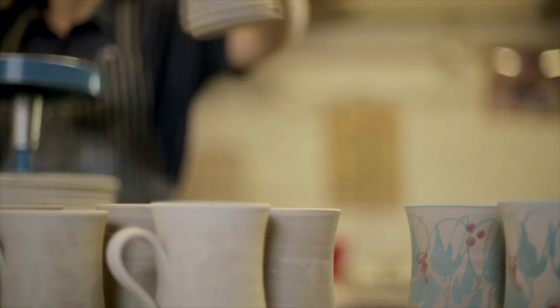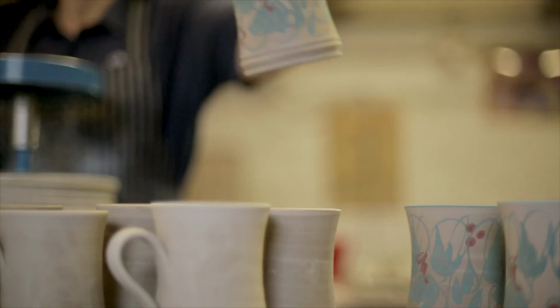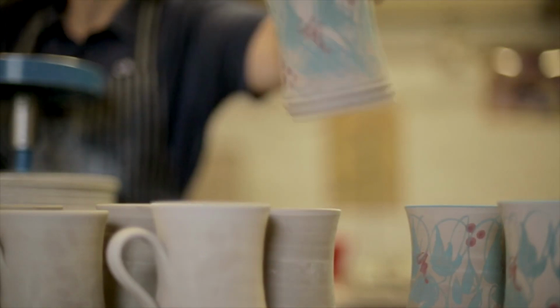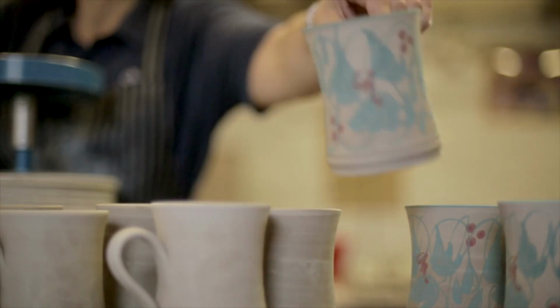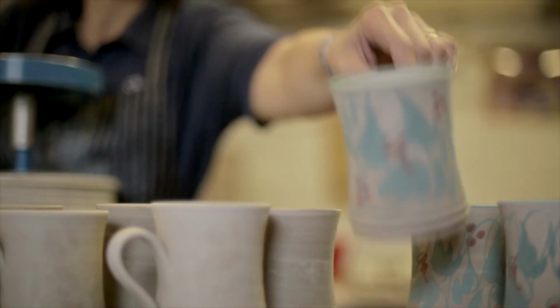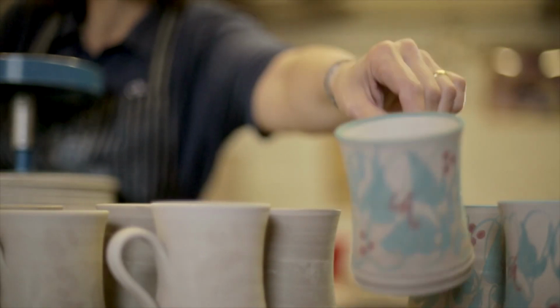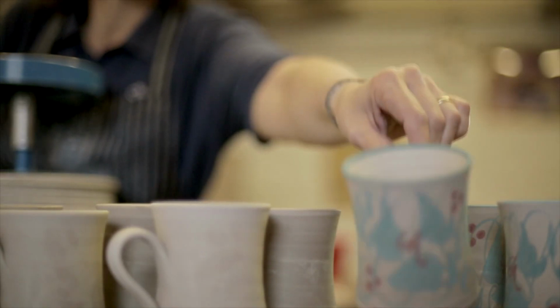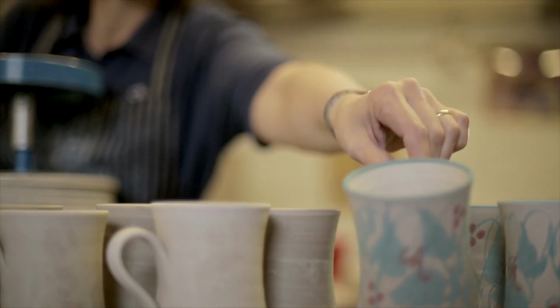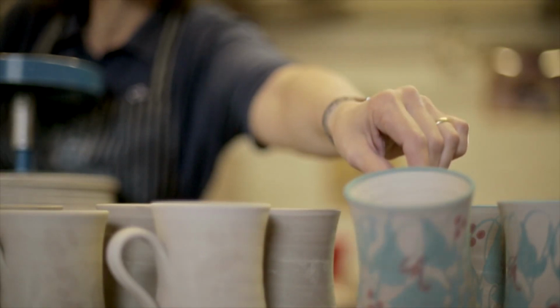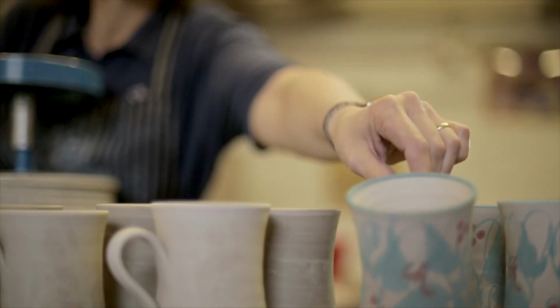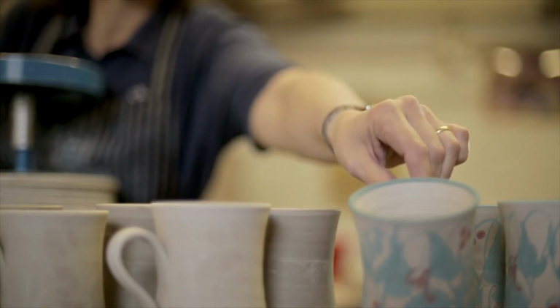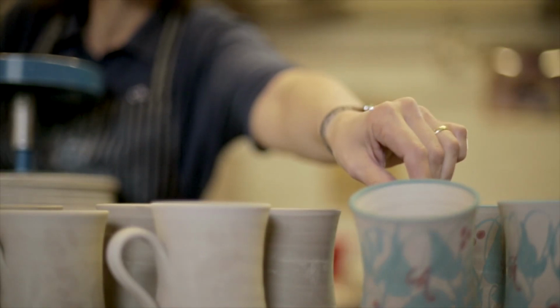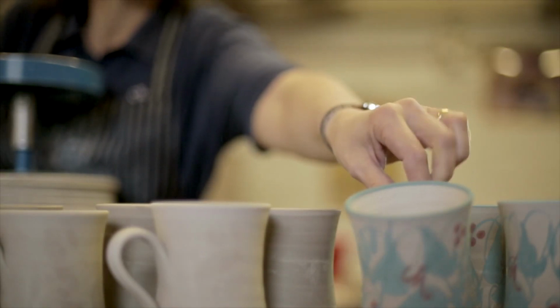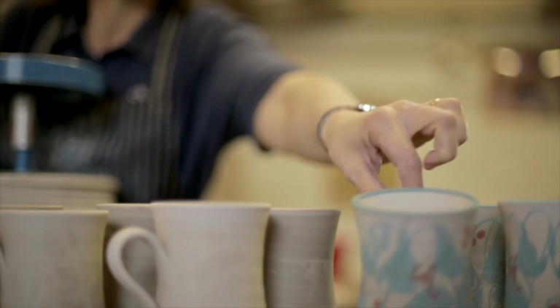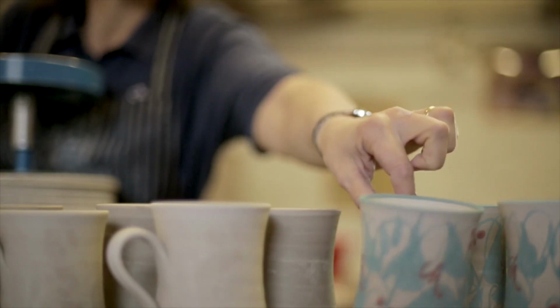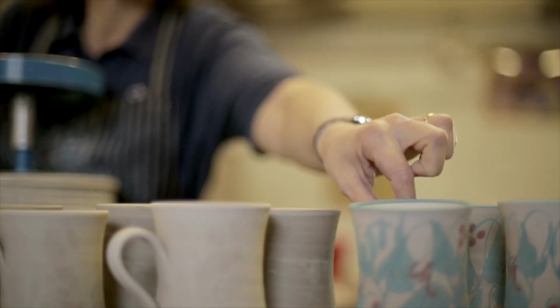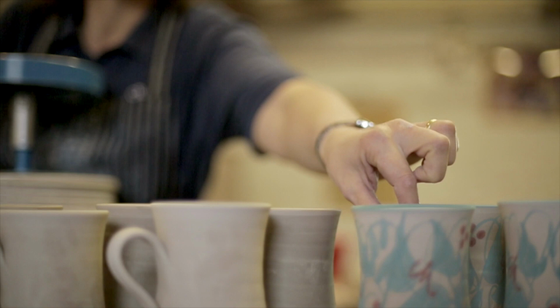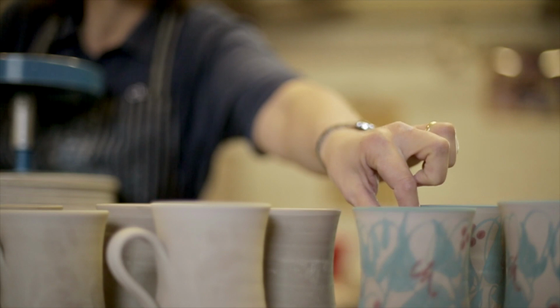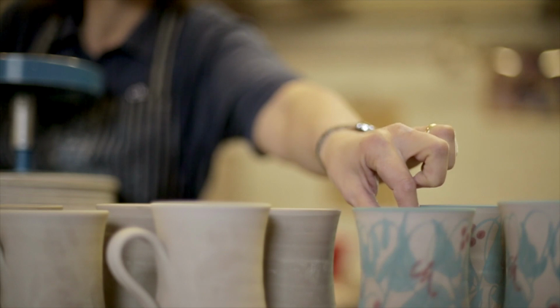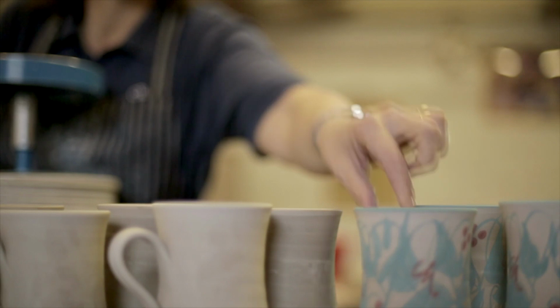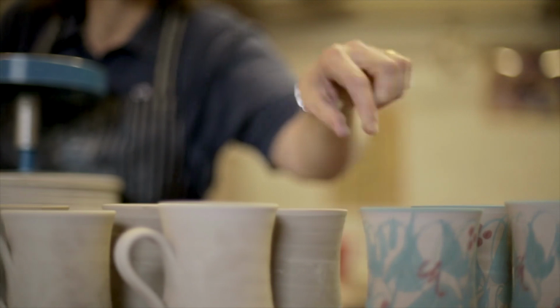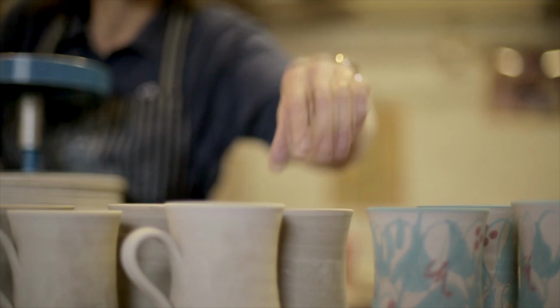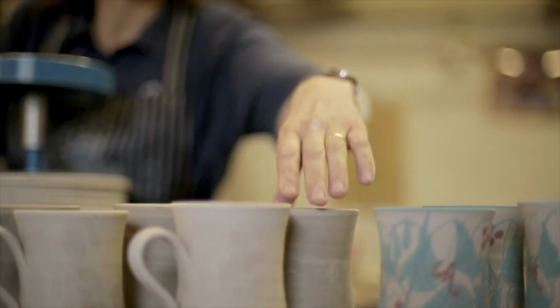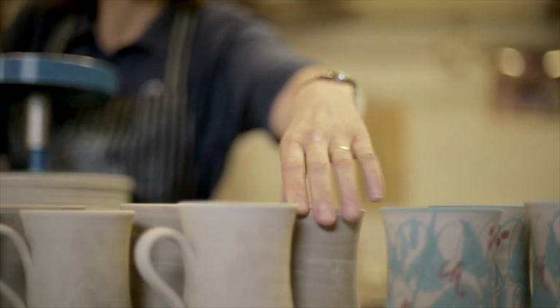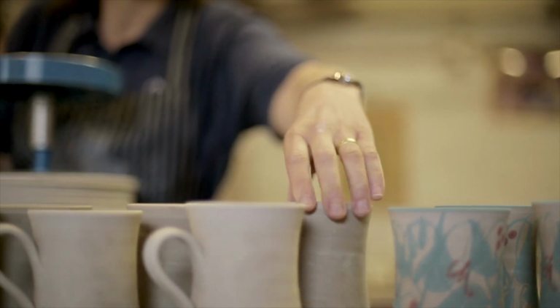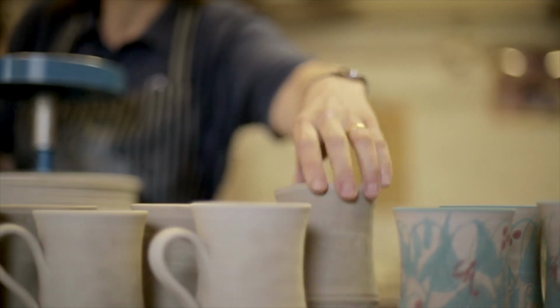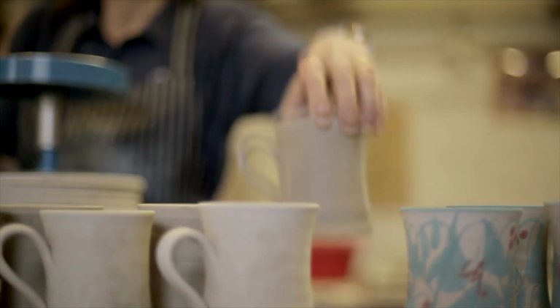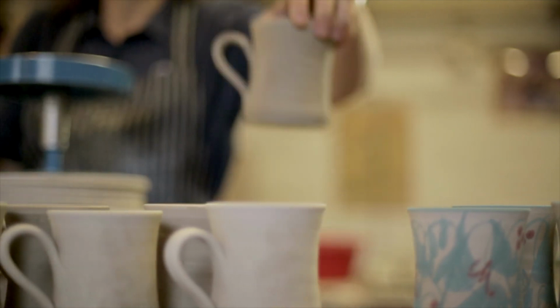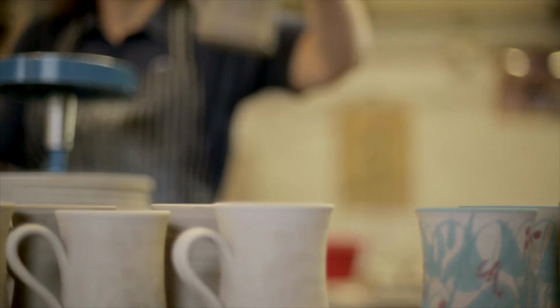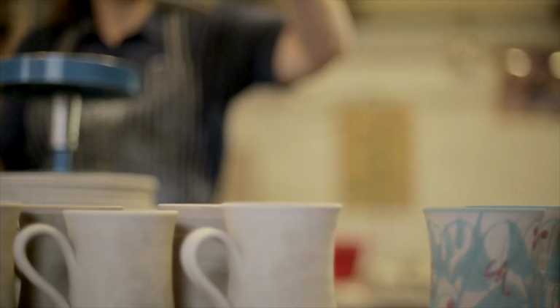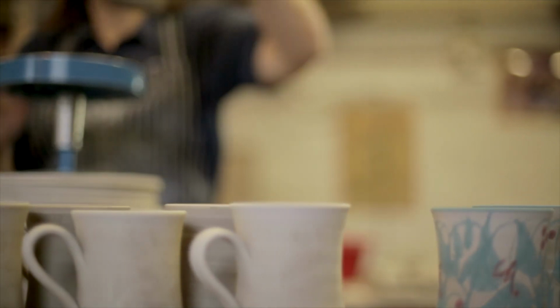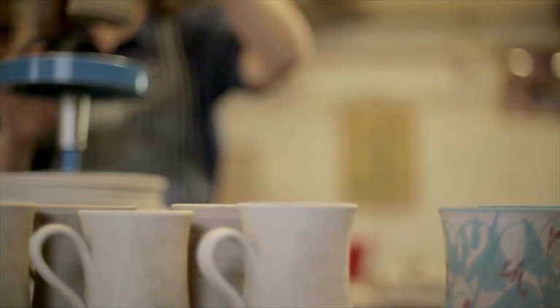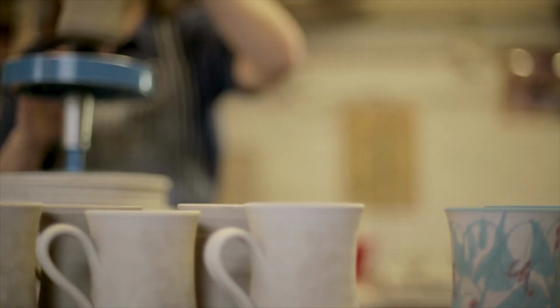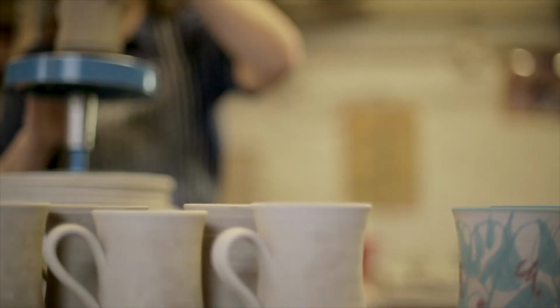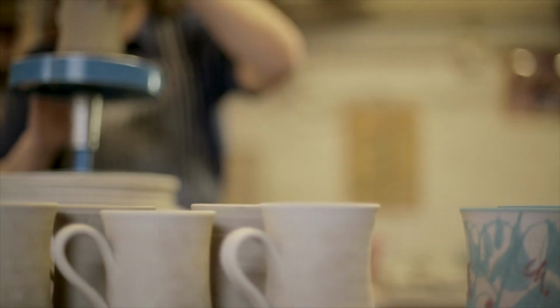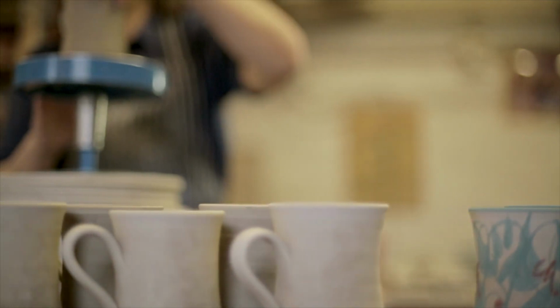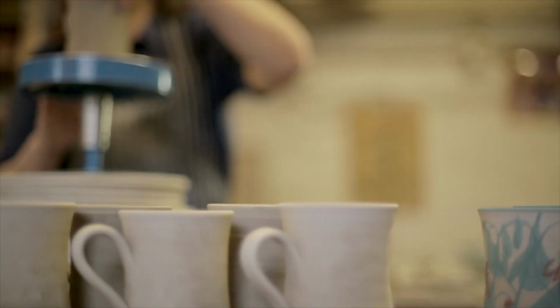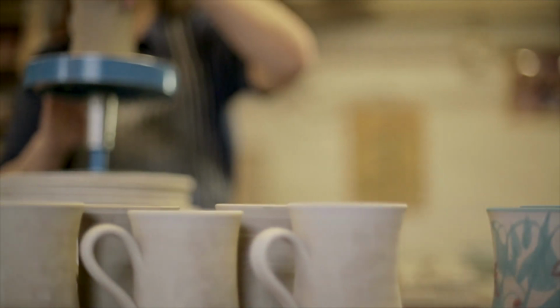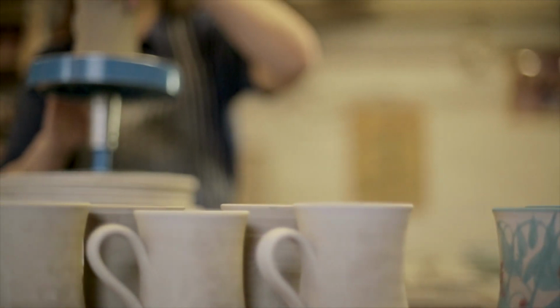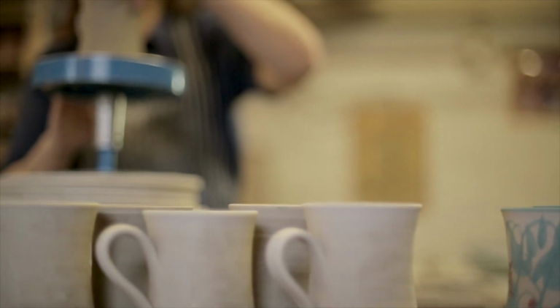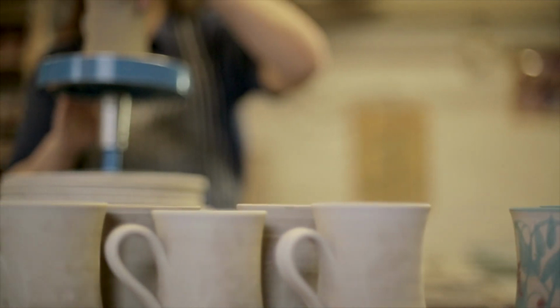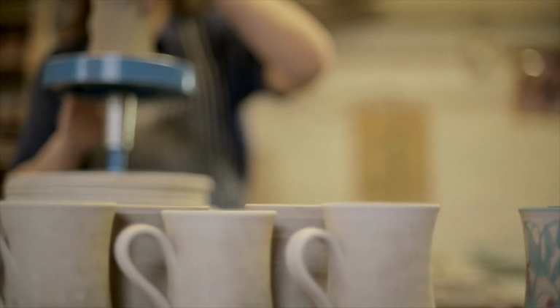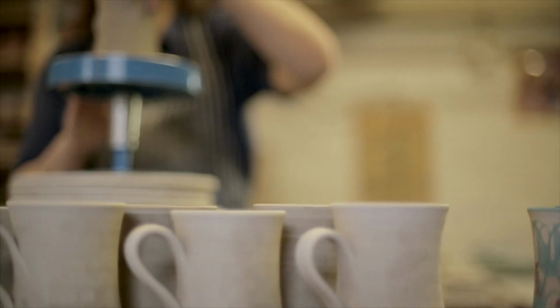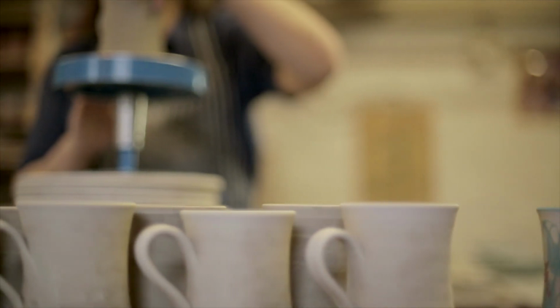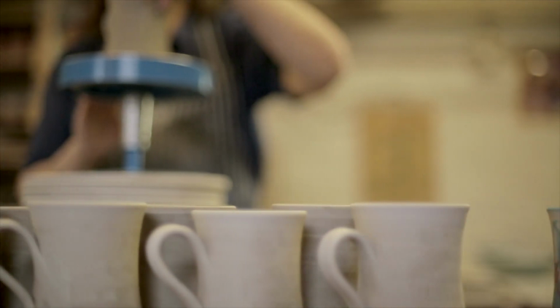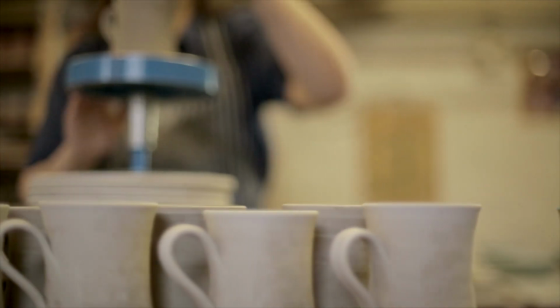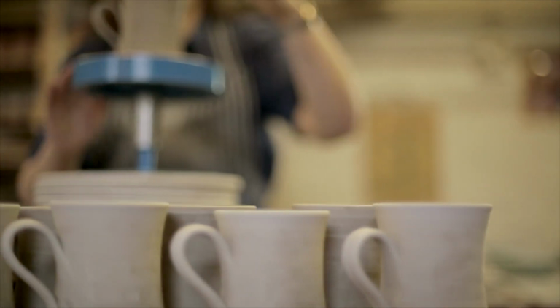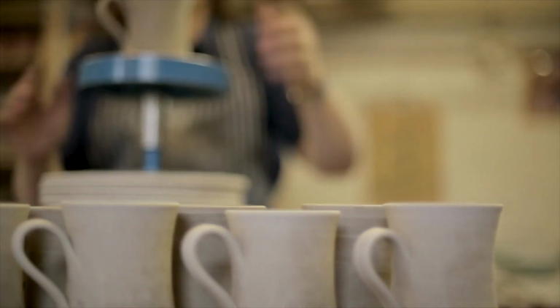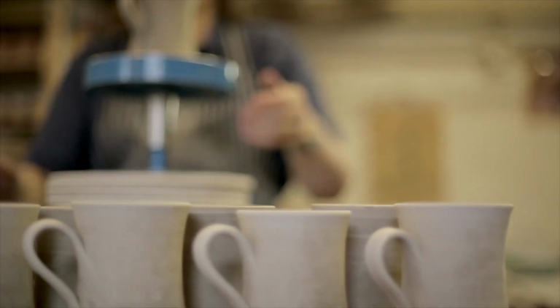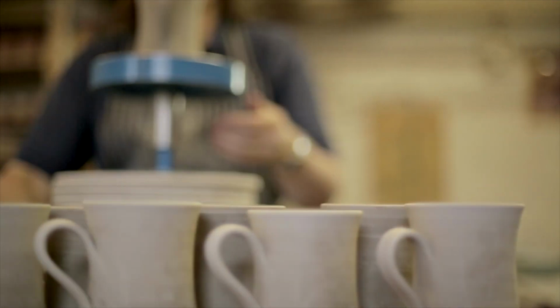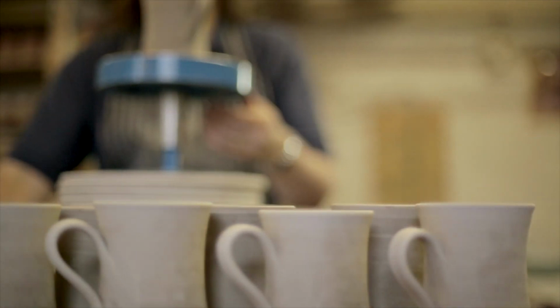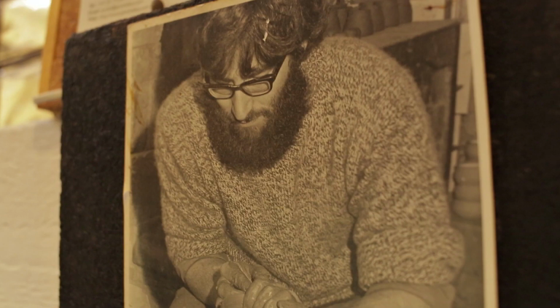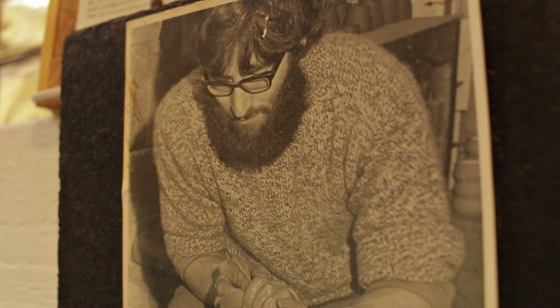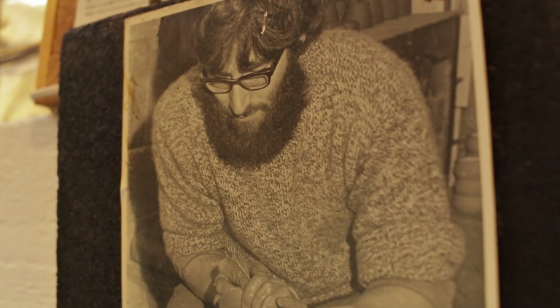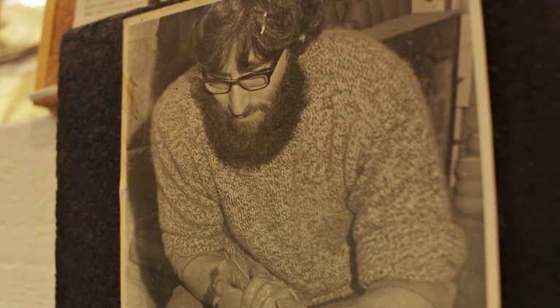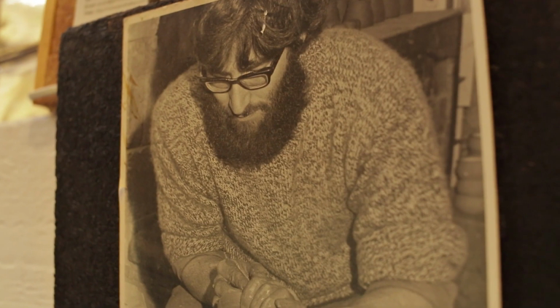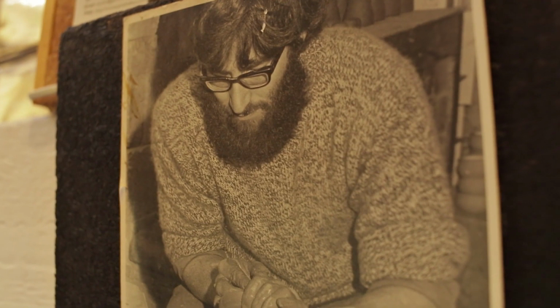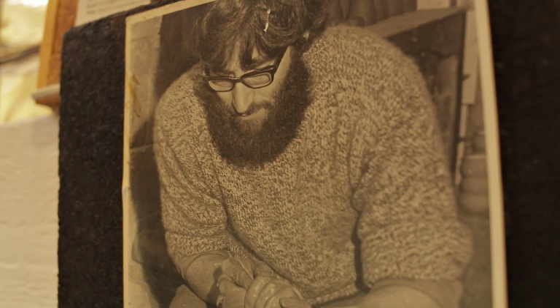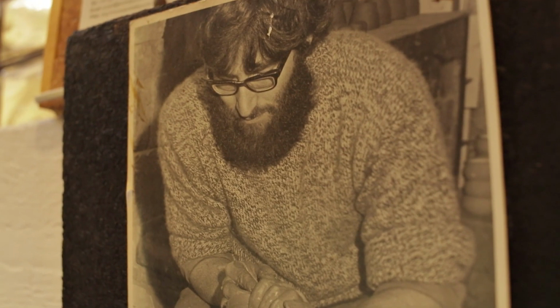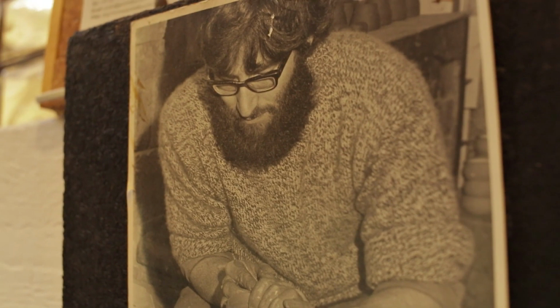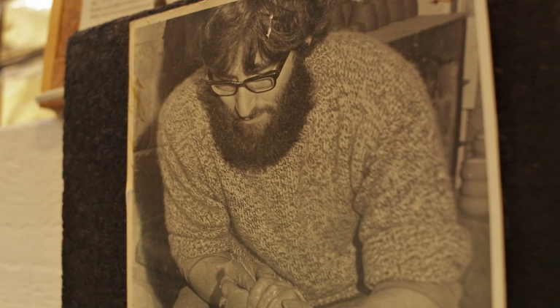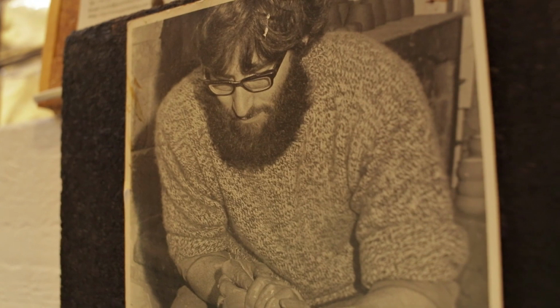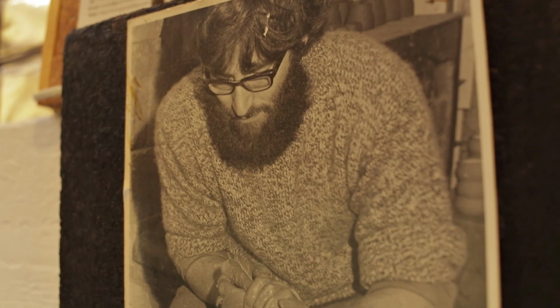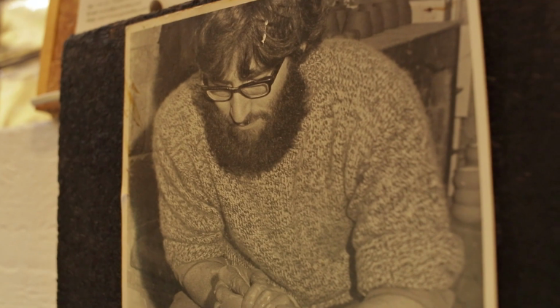Ben and I learned how to make pots from our dad. Basically, there's no better way of learning how to make a pot than to sit and watch a master potter at work.